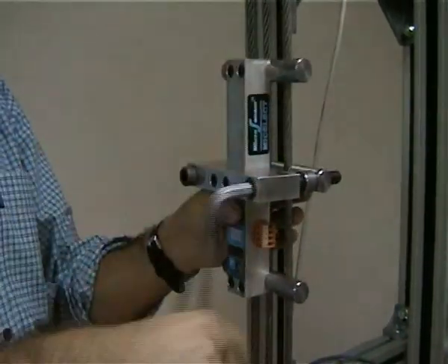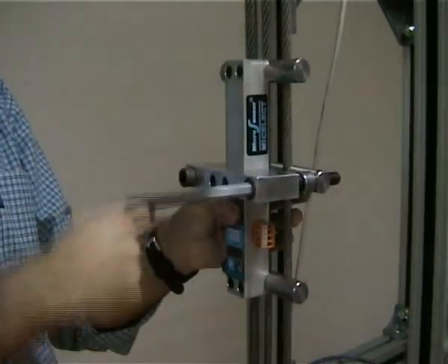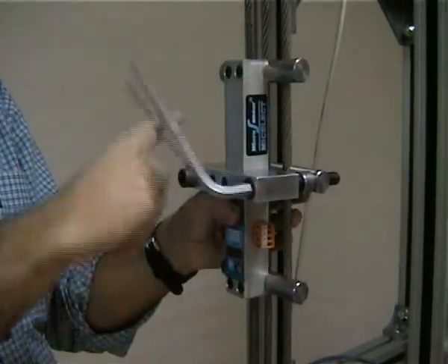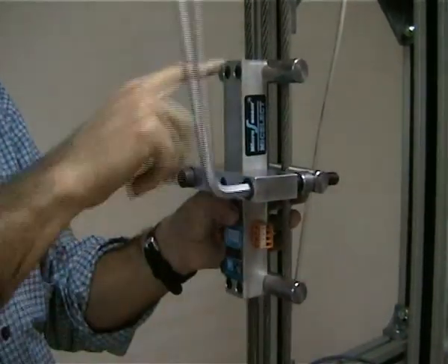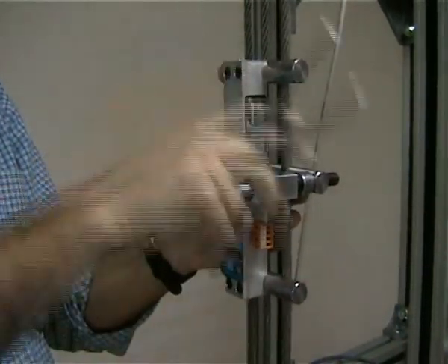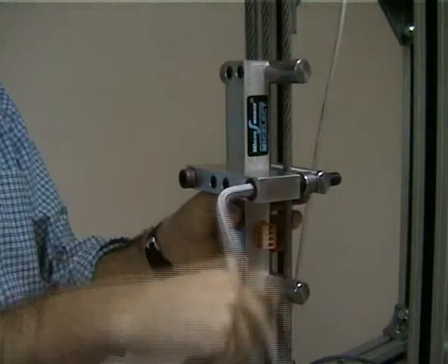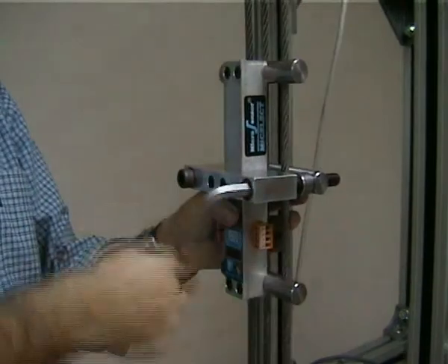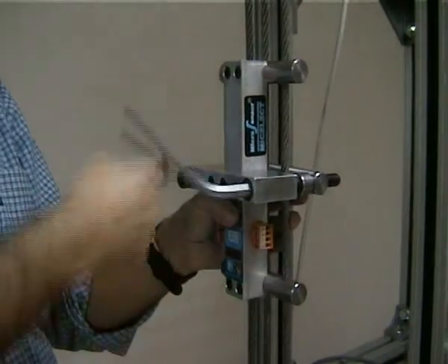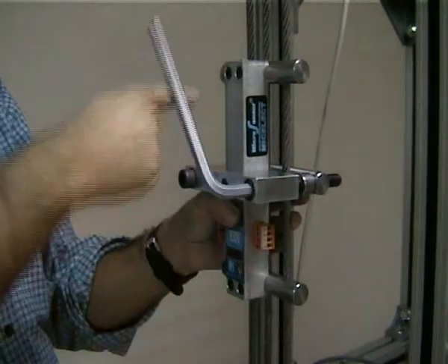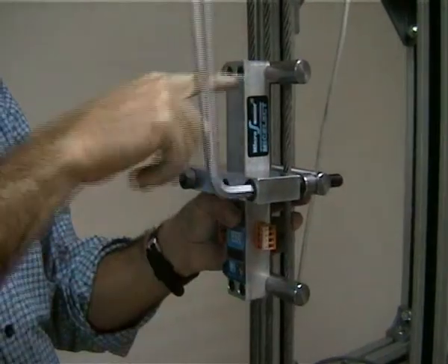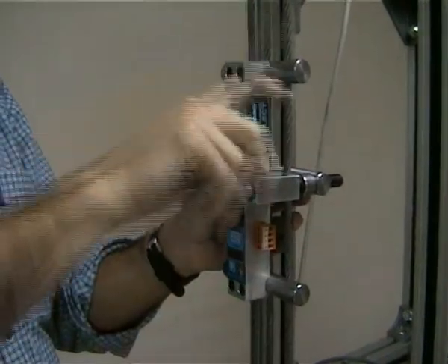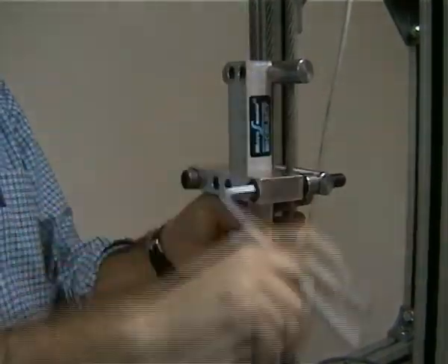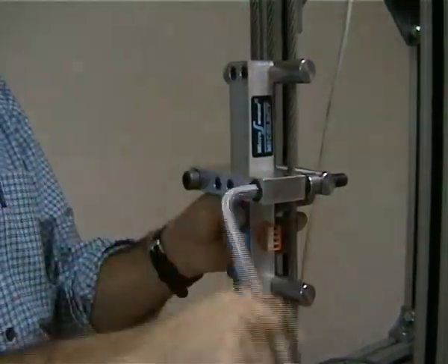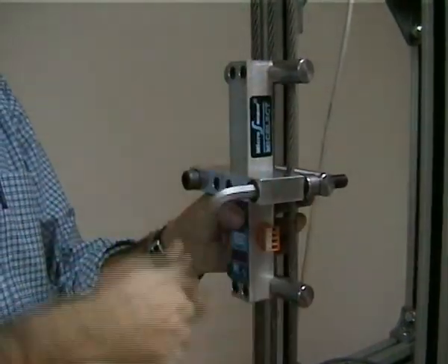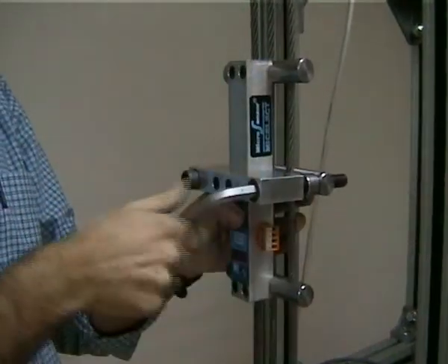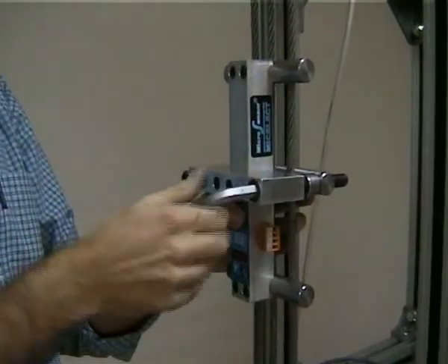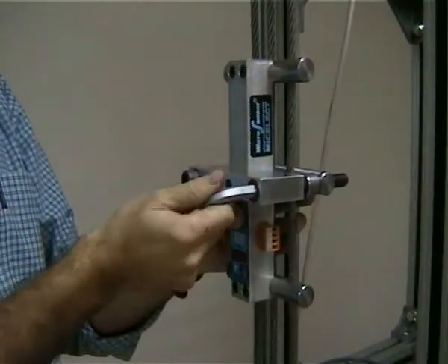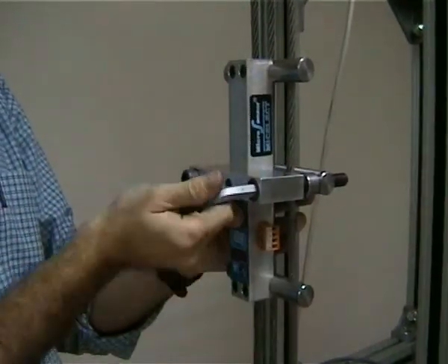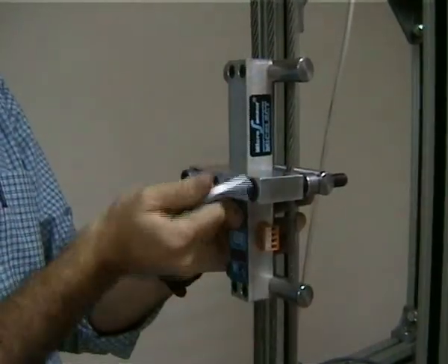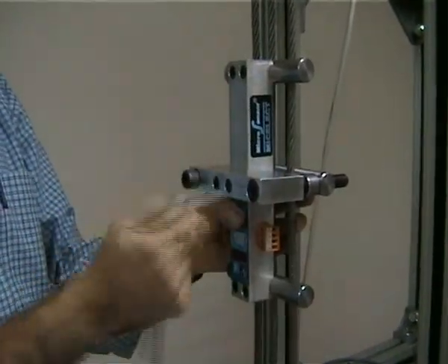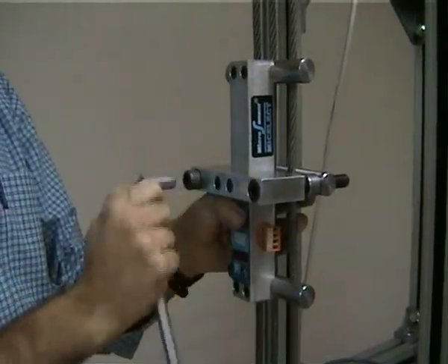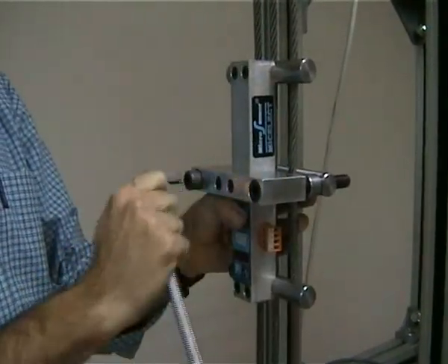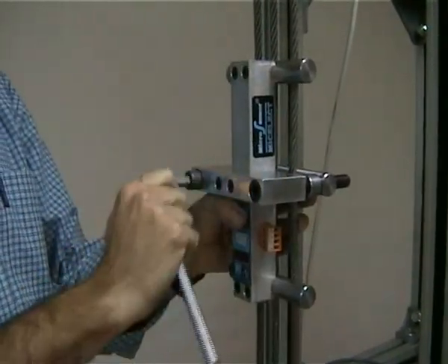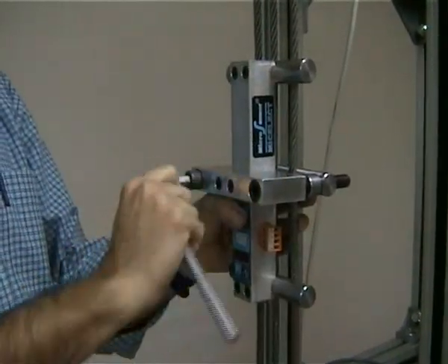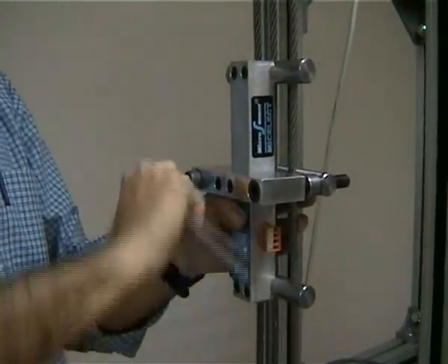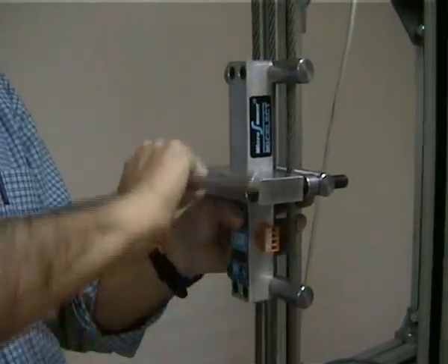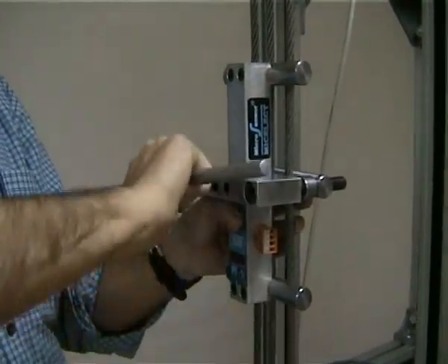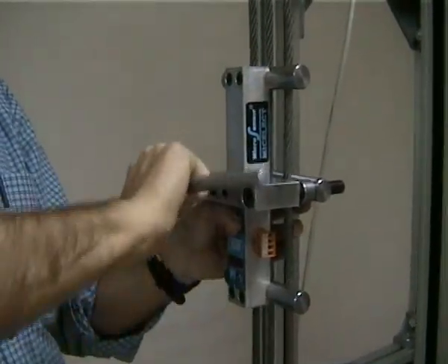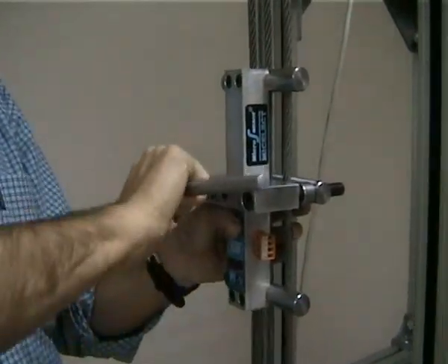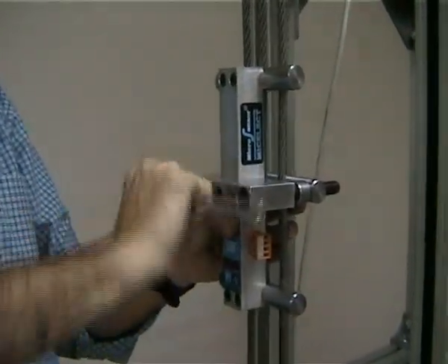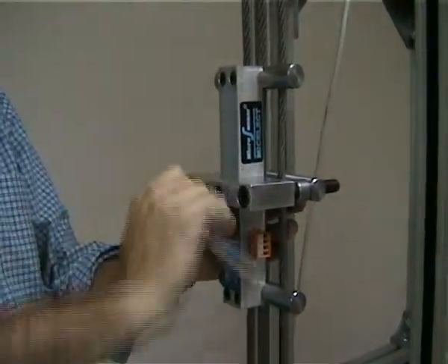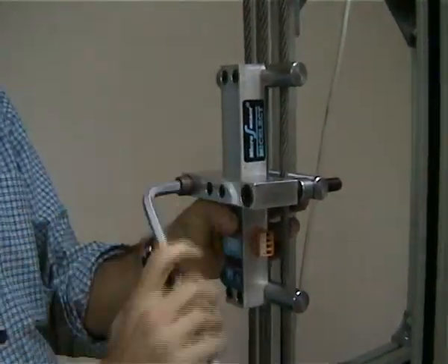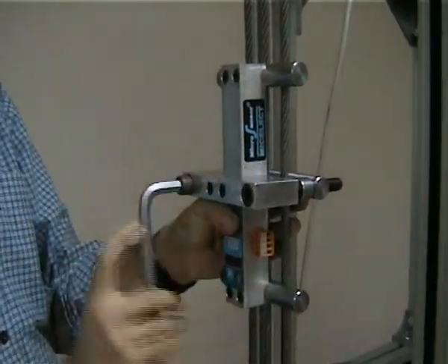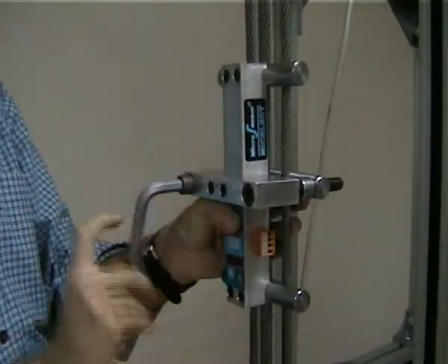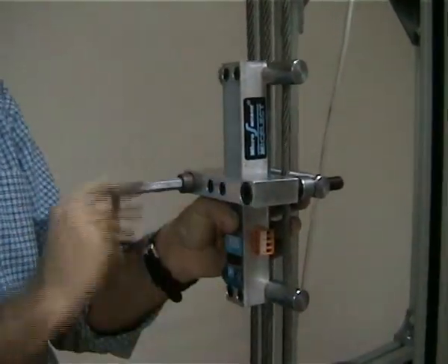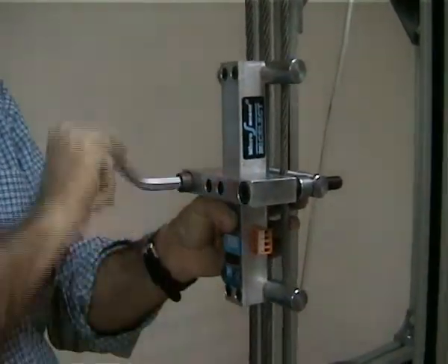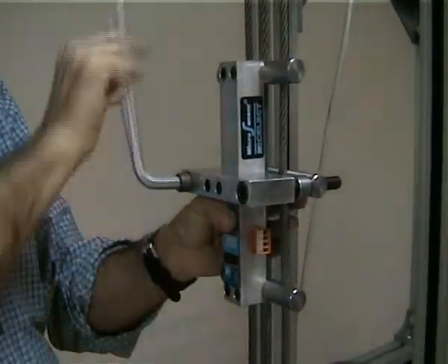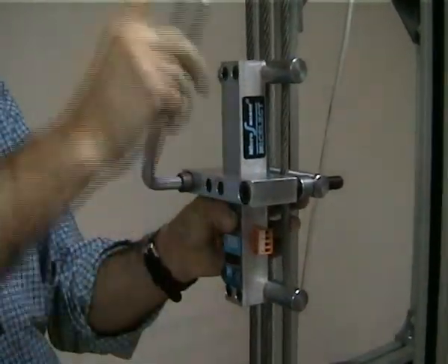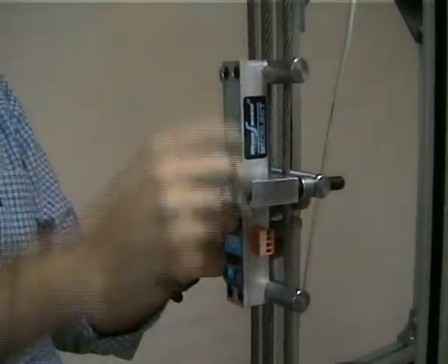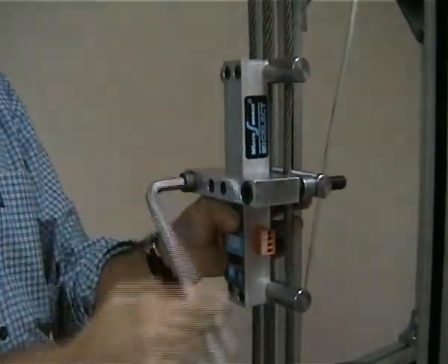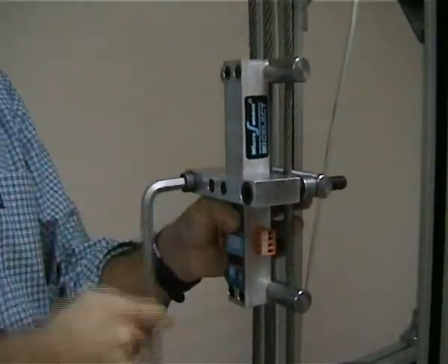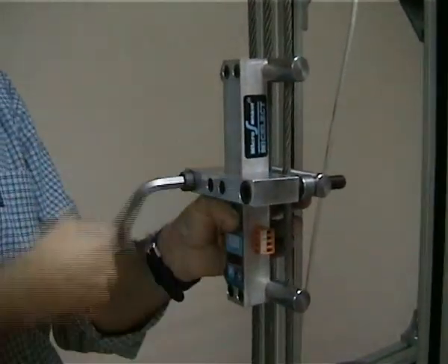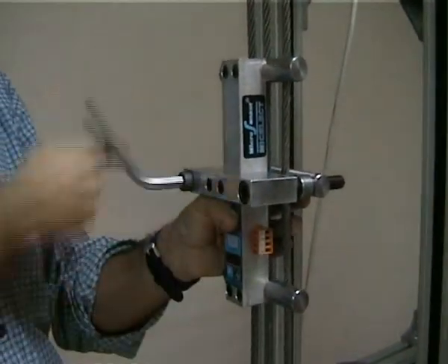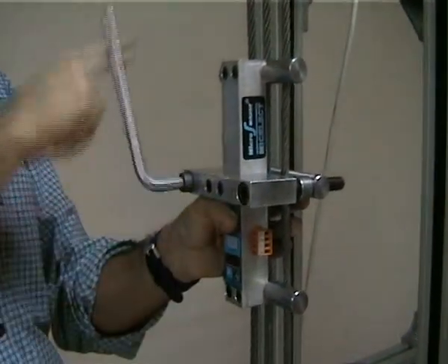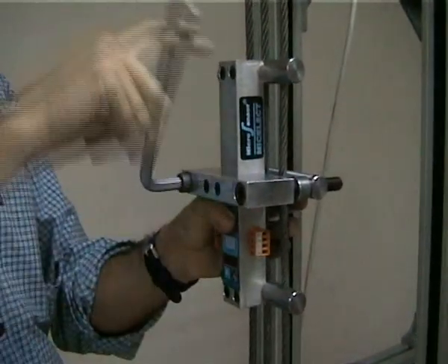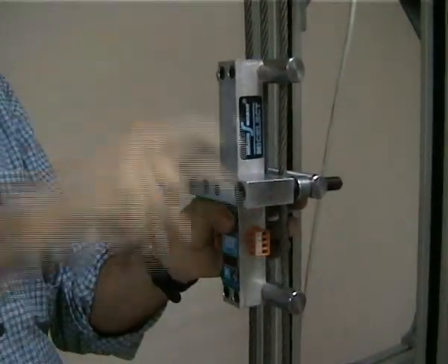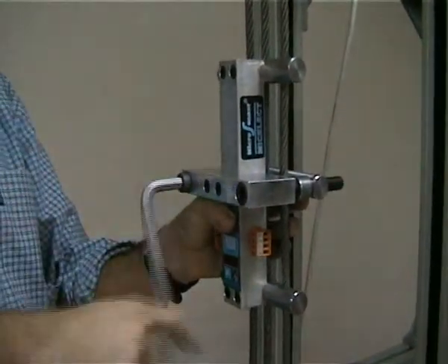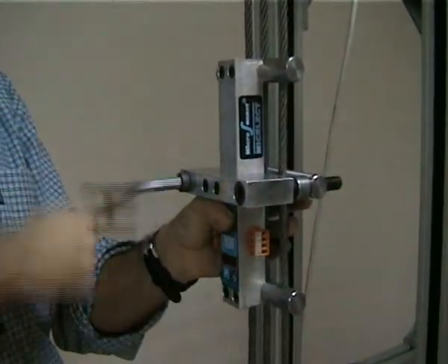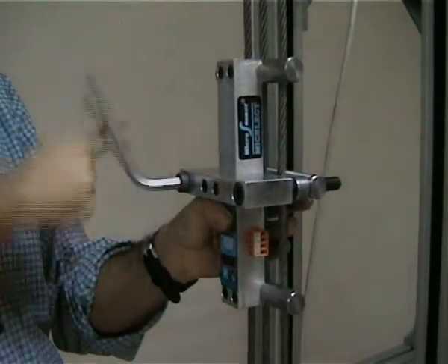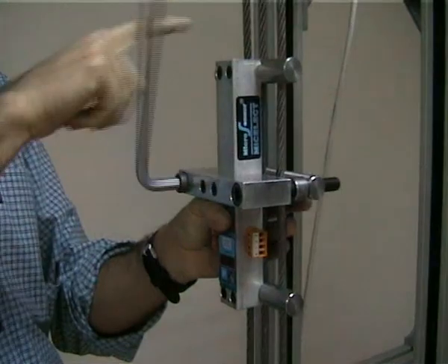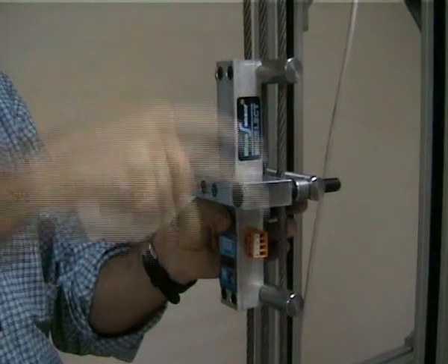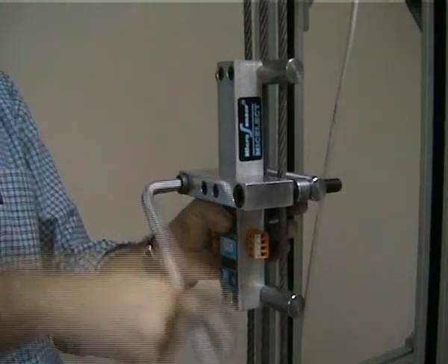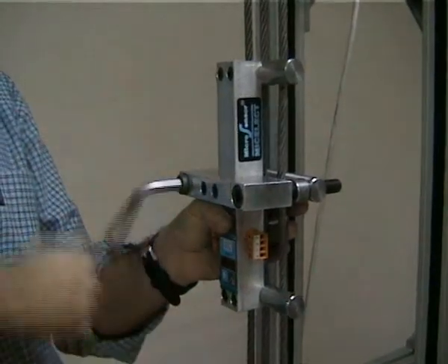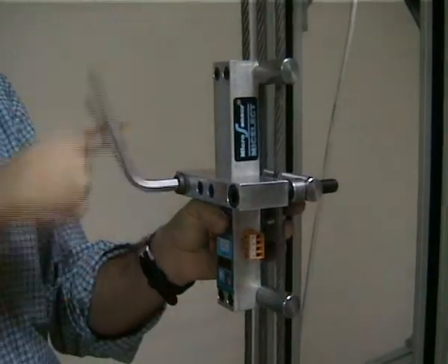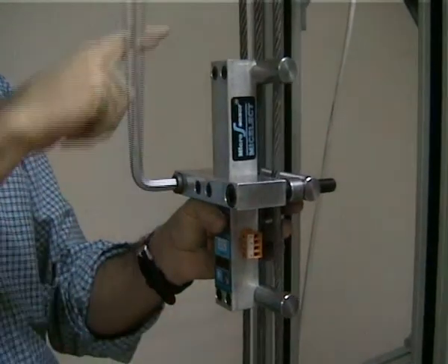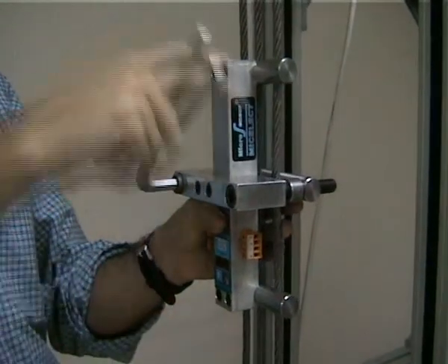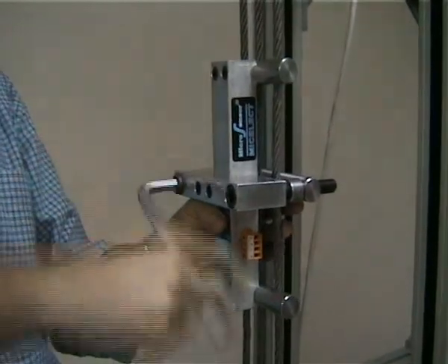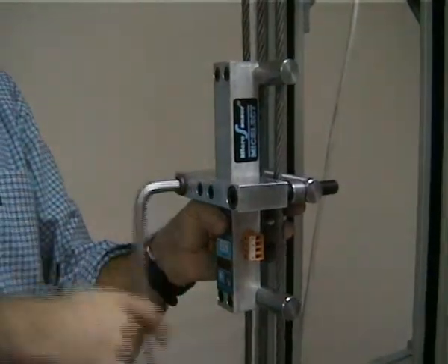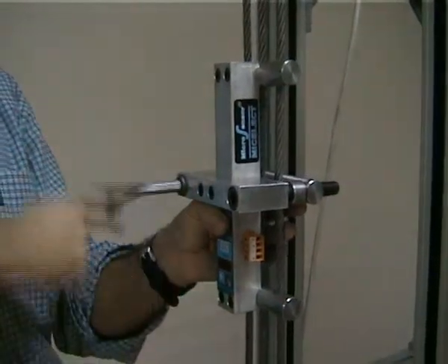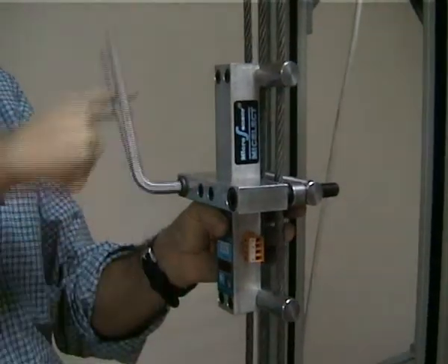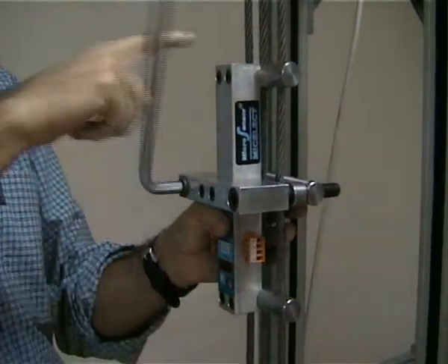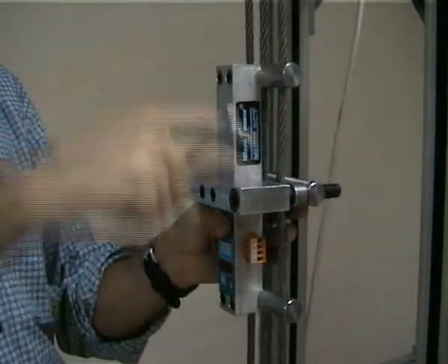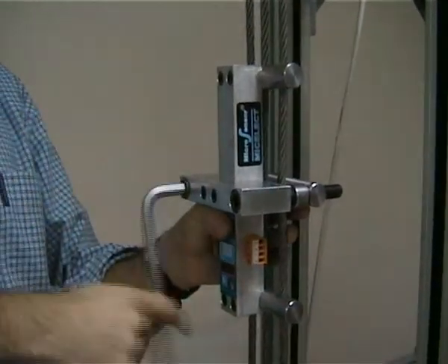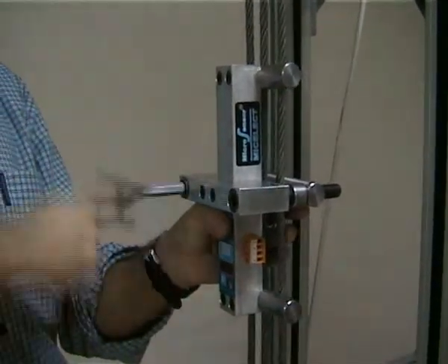Once you do that, you have to tighten the central clamp as tight as possible.